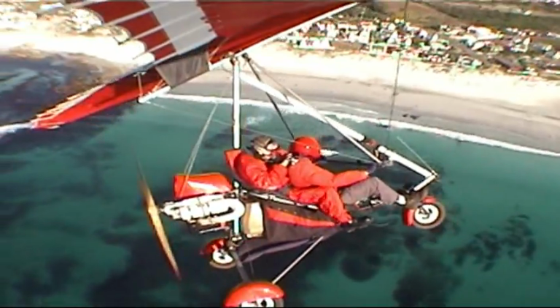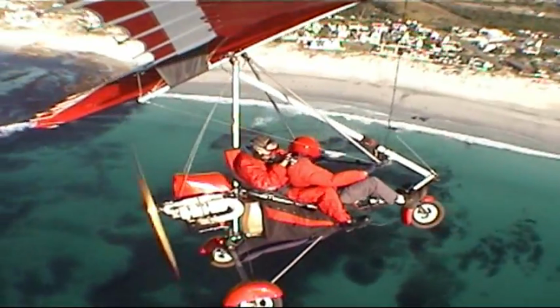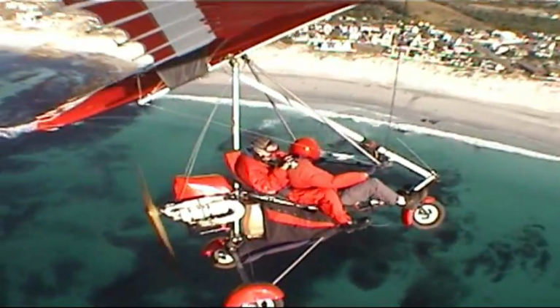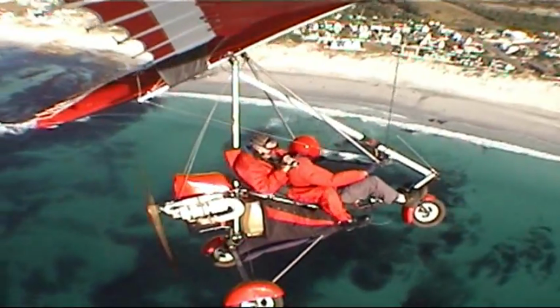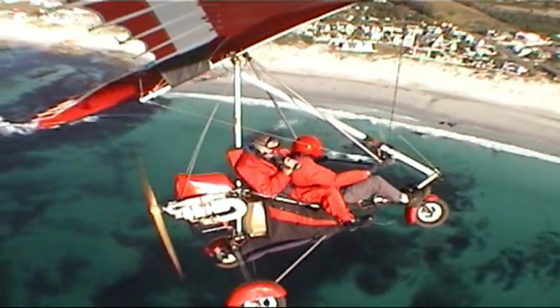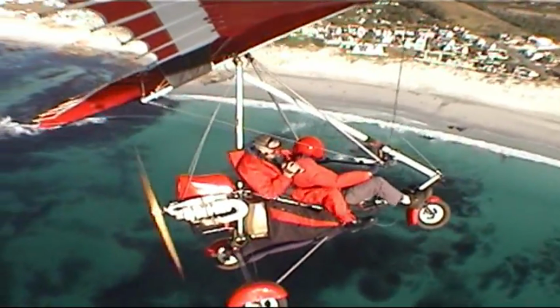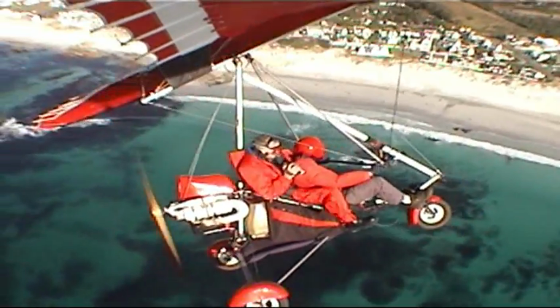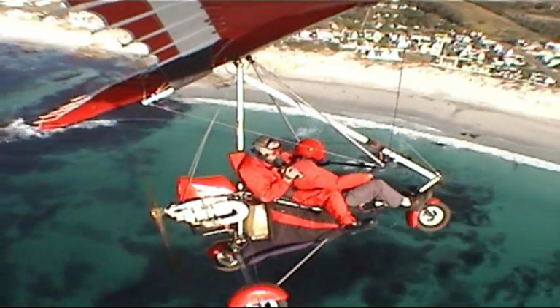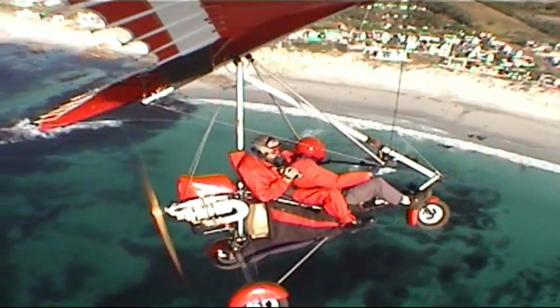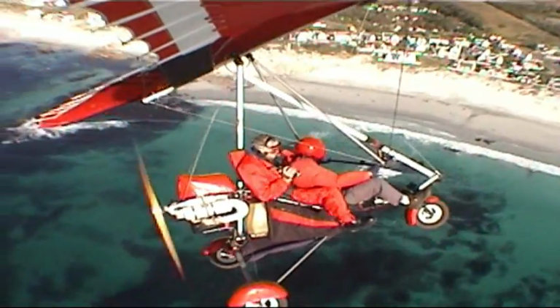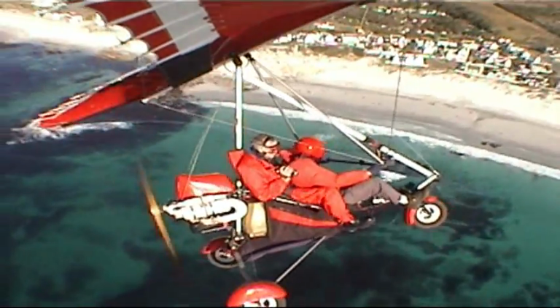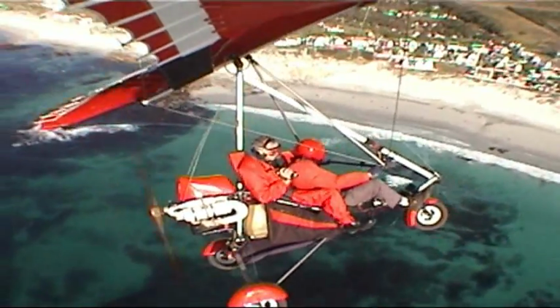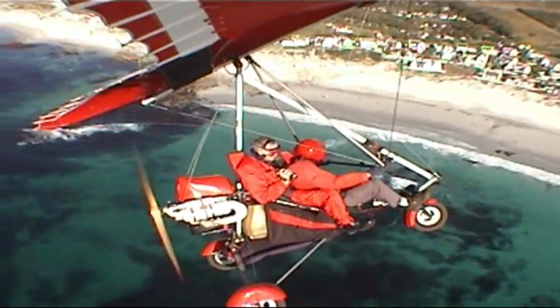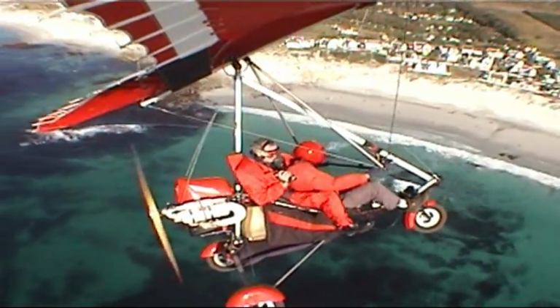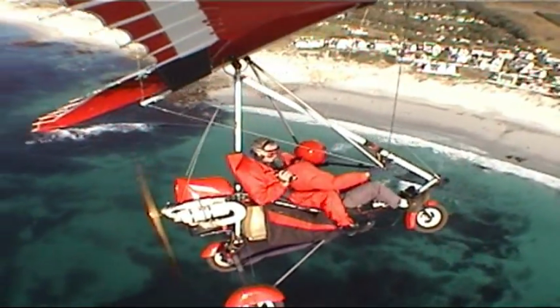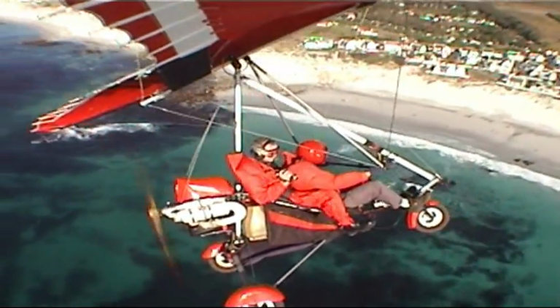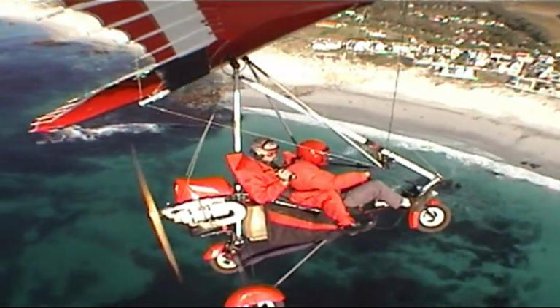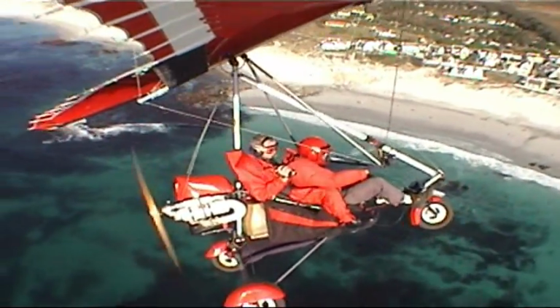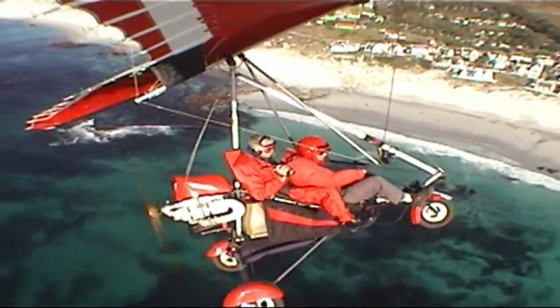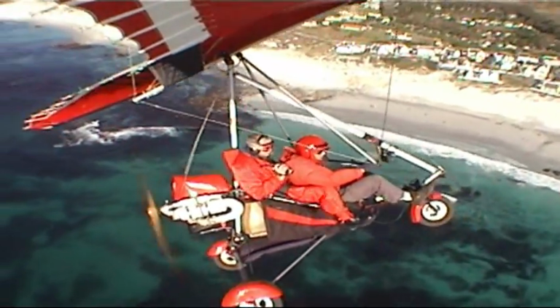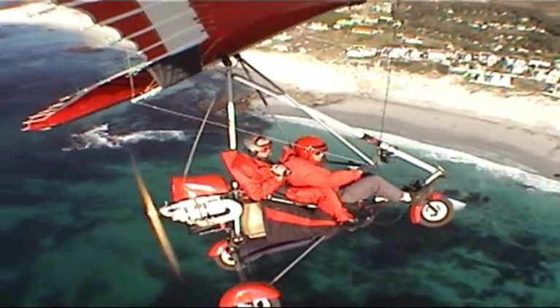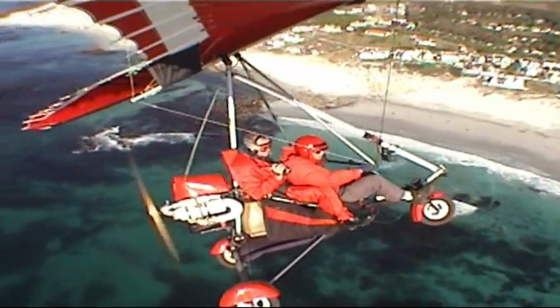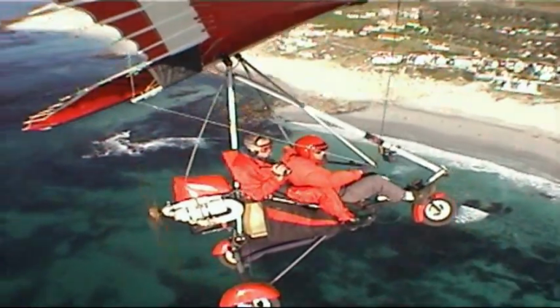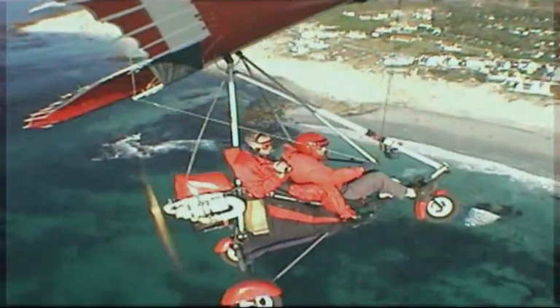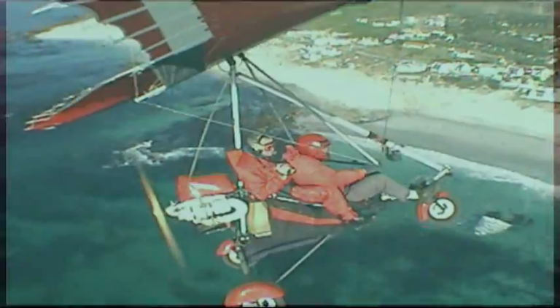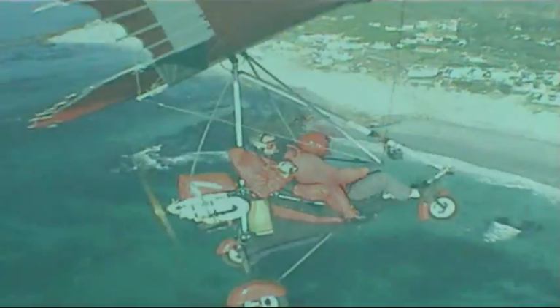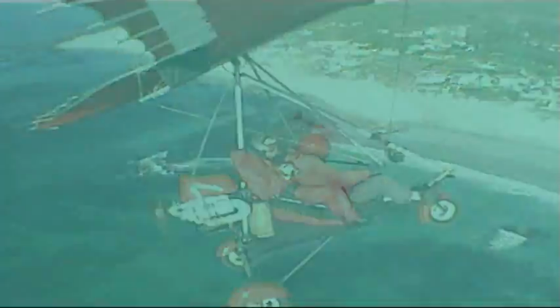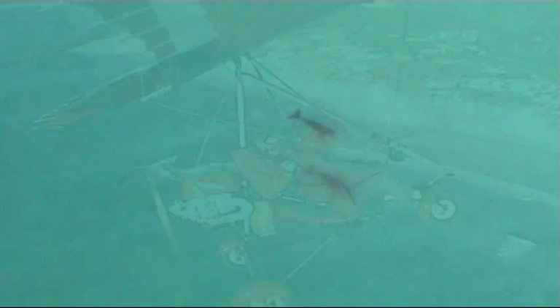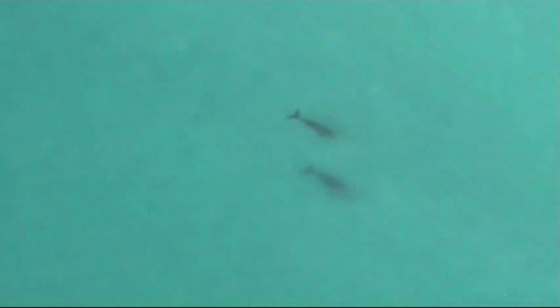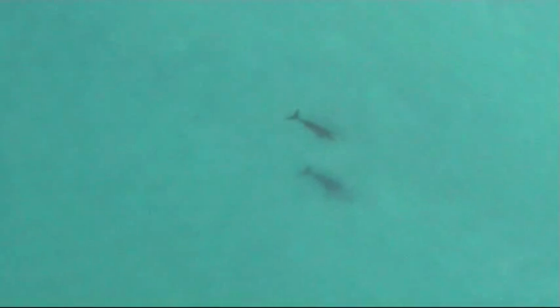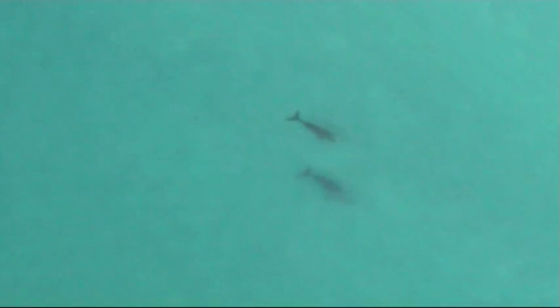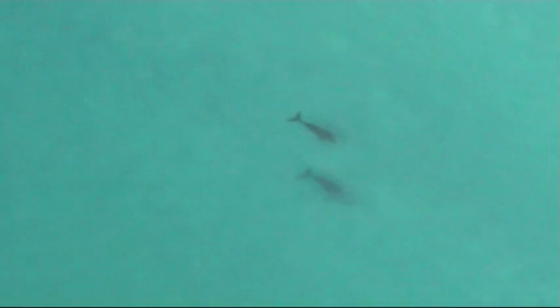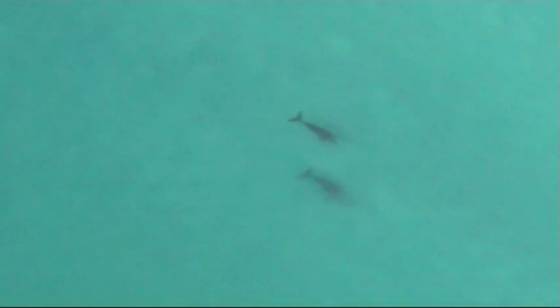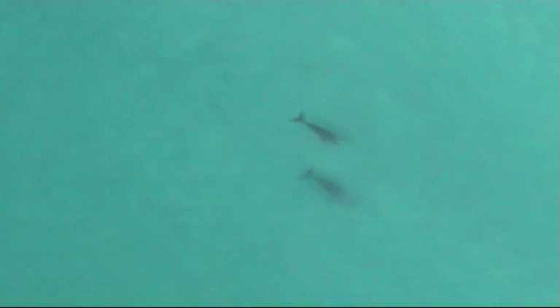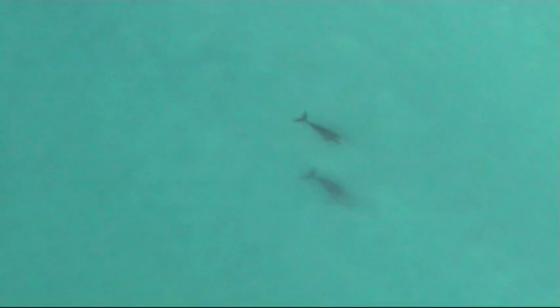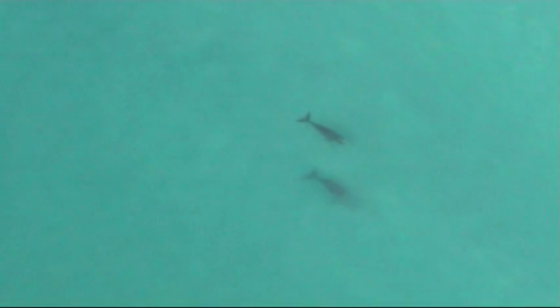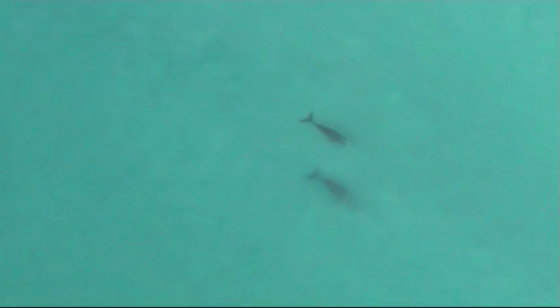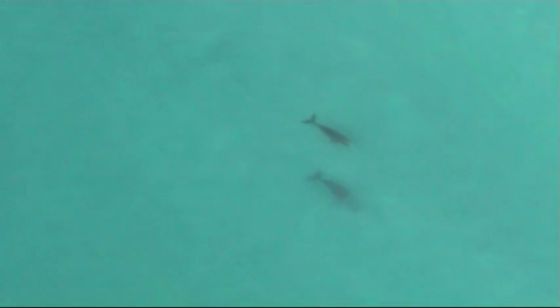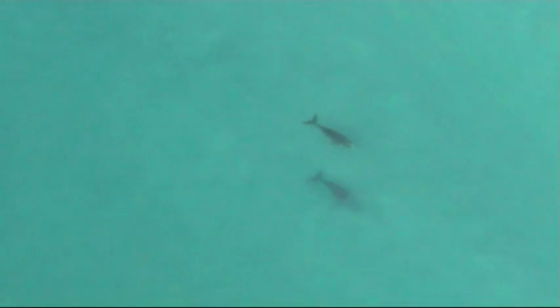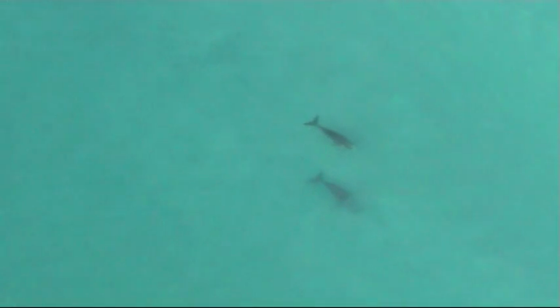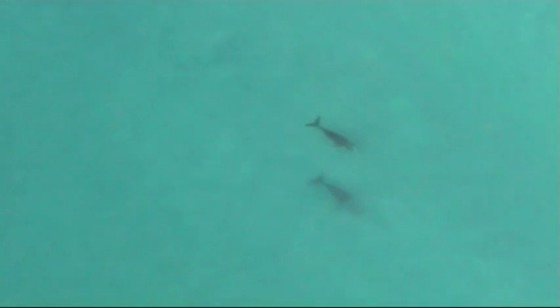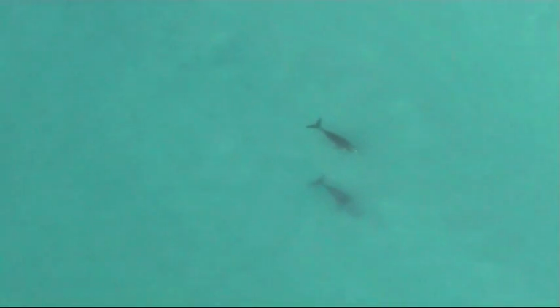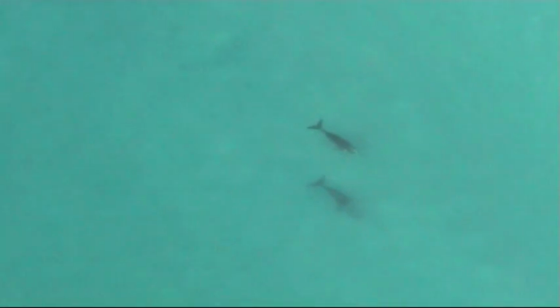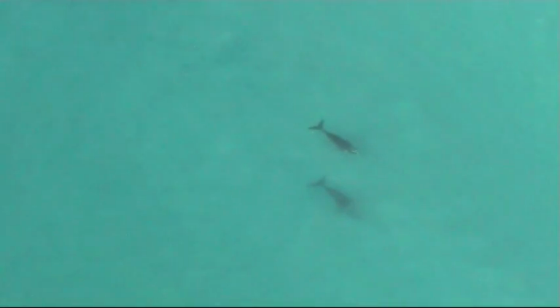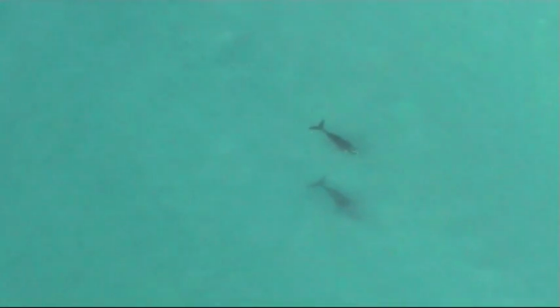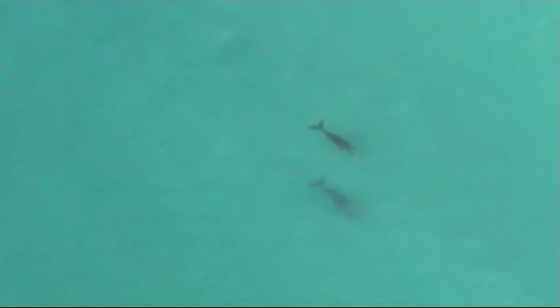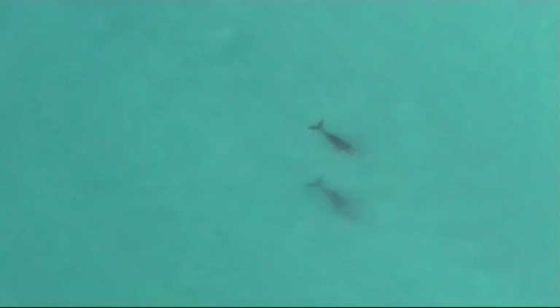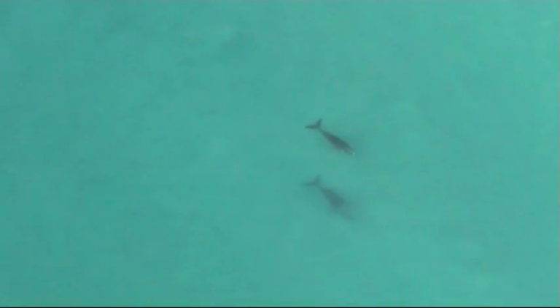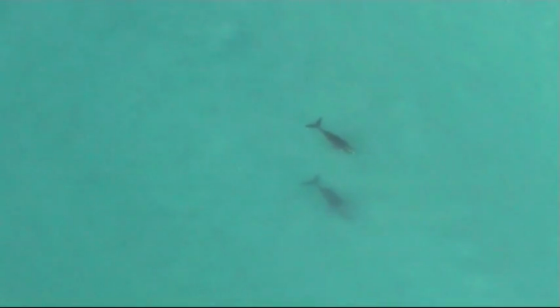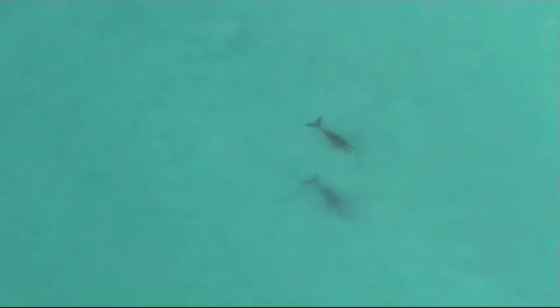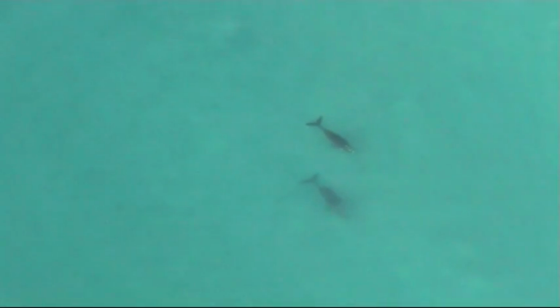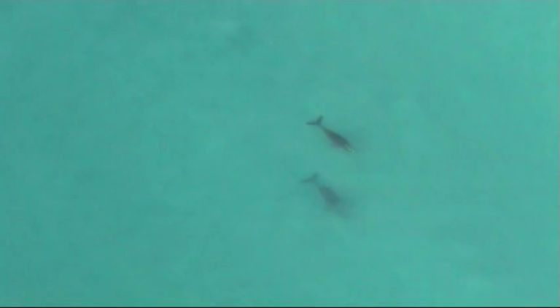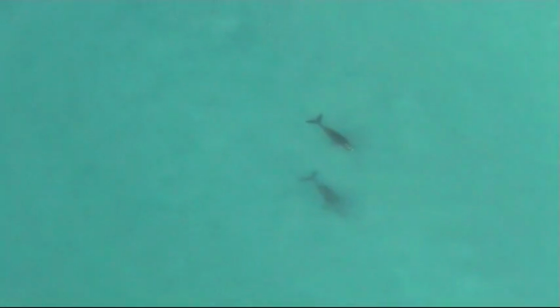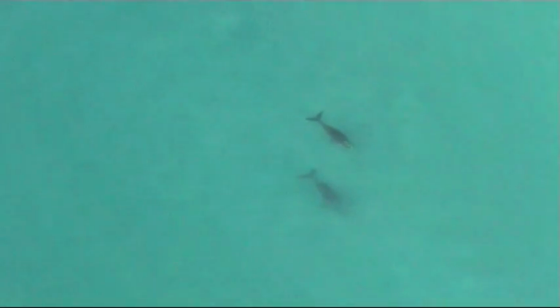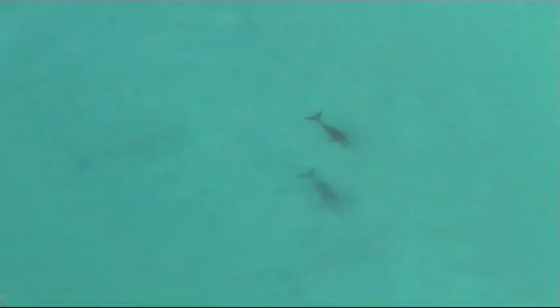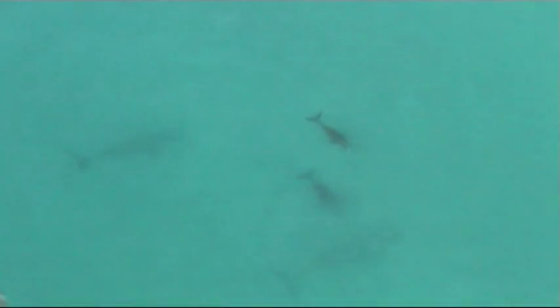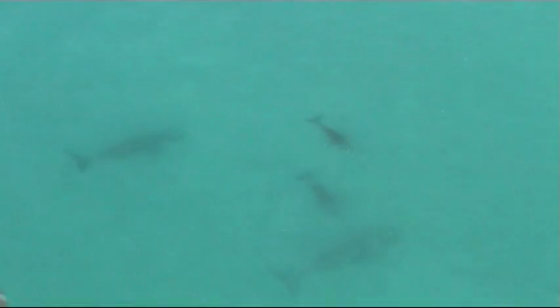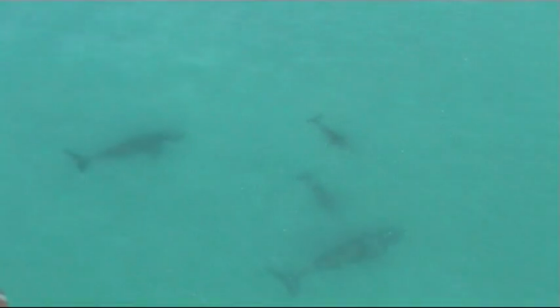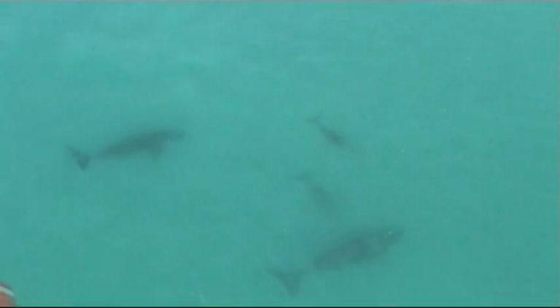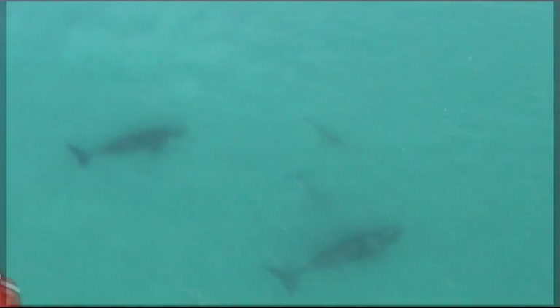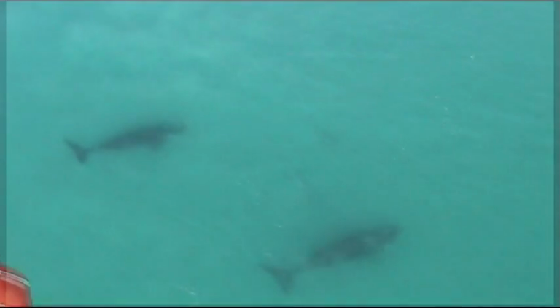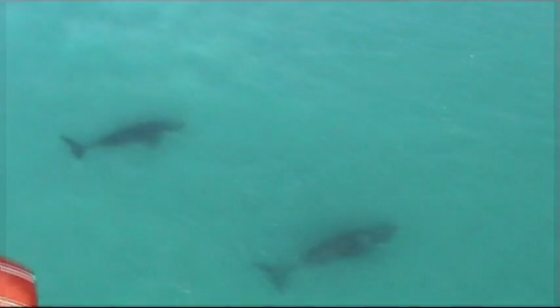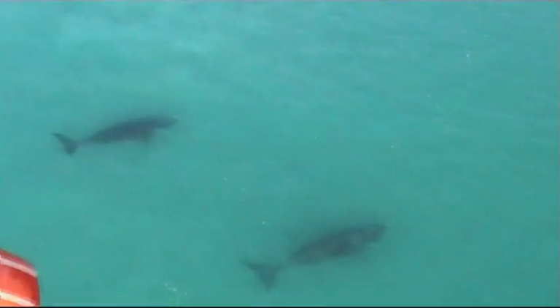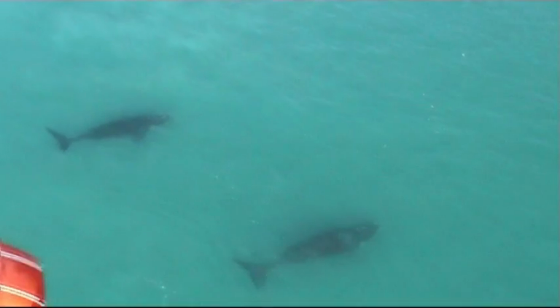My friends Tiet and Mark both eagerly agreed to join me. Tiet was to fly and Mark to double as ground support and second camera unit.